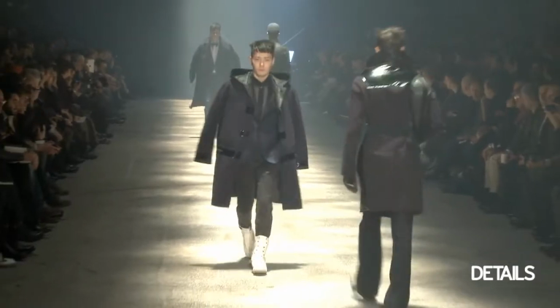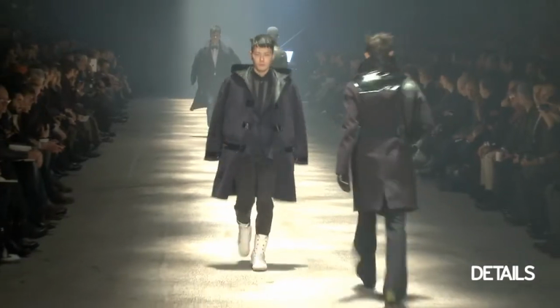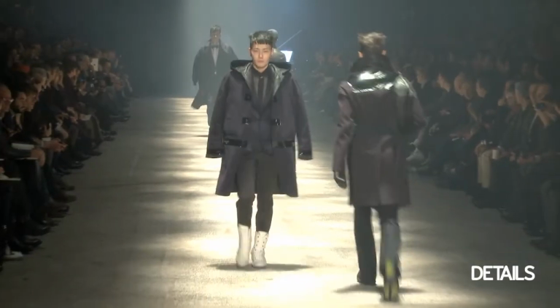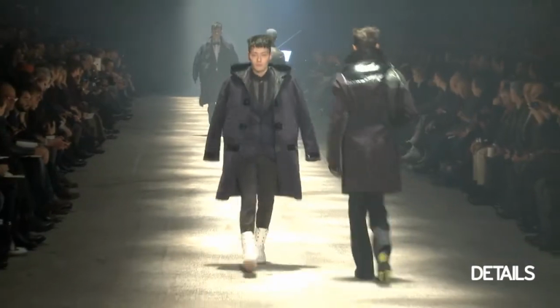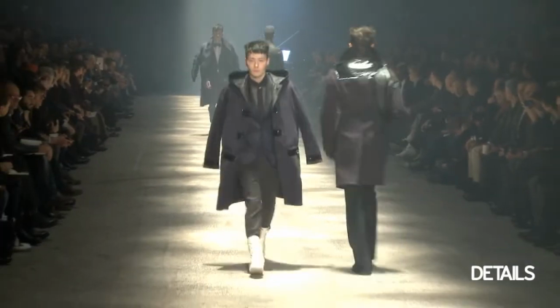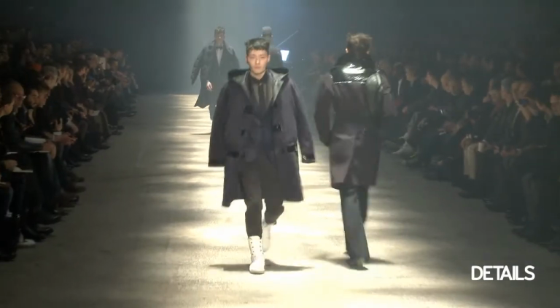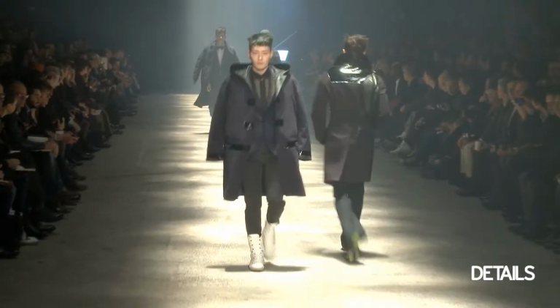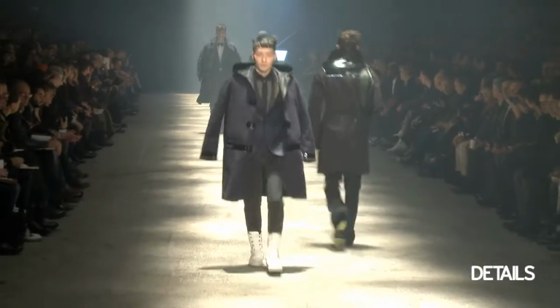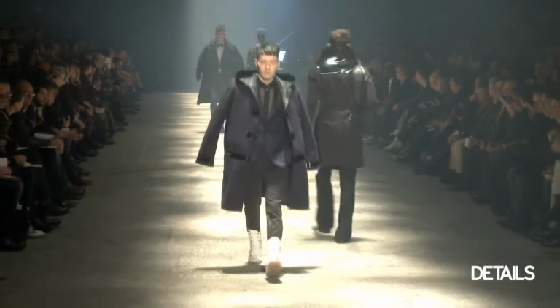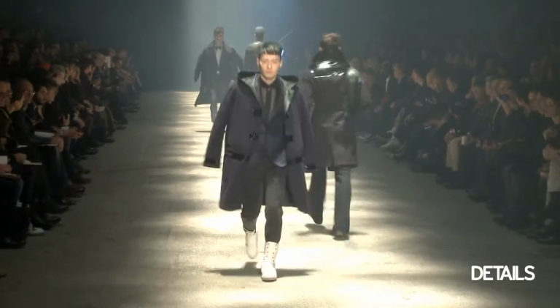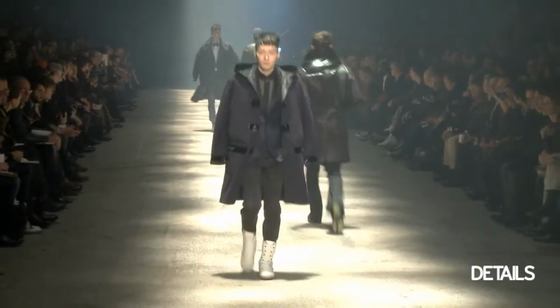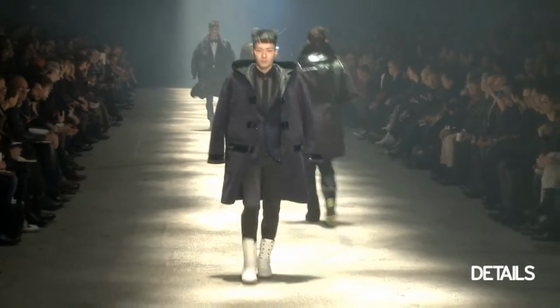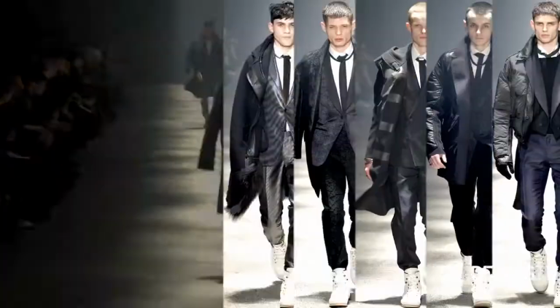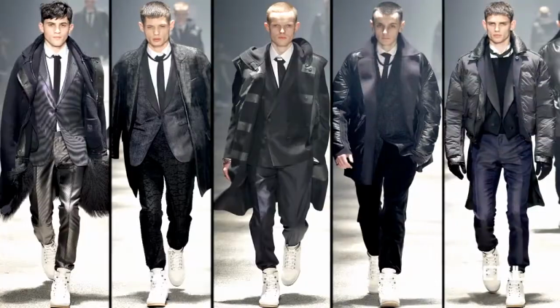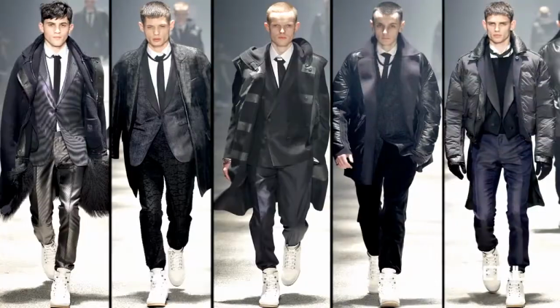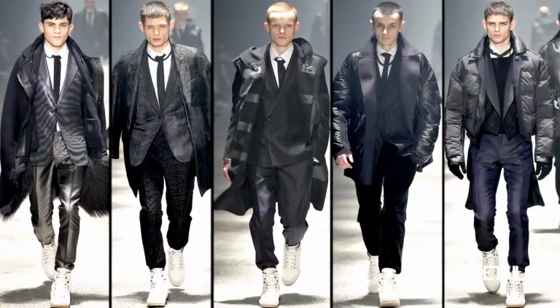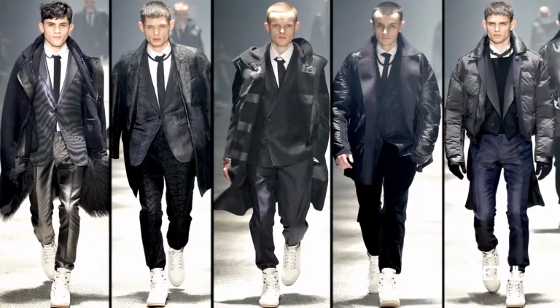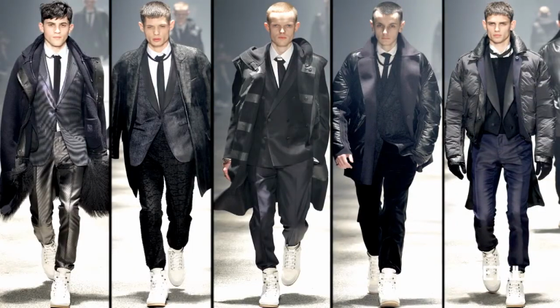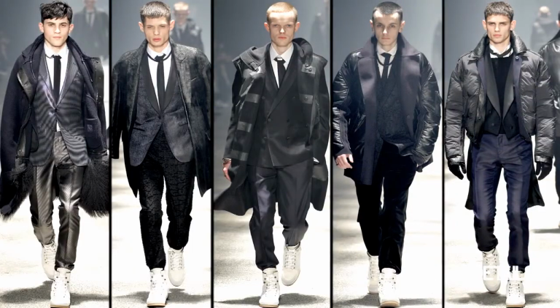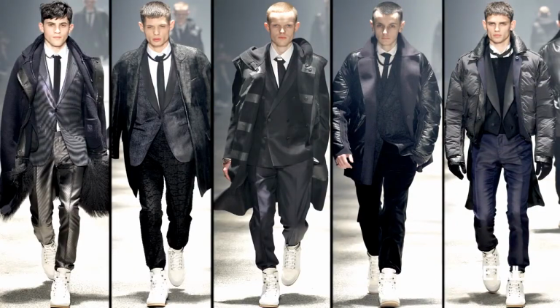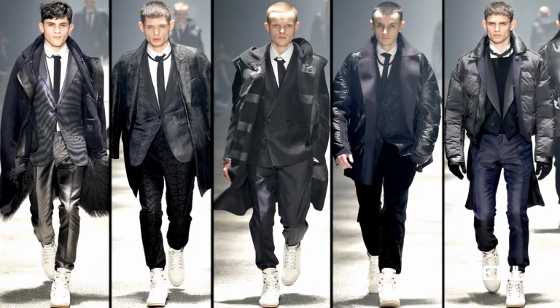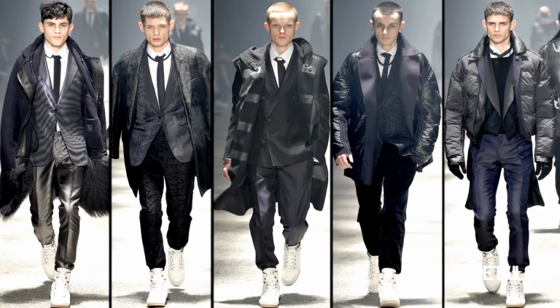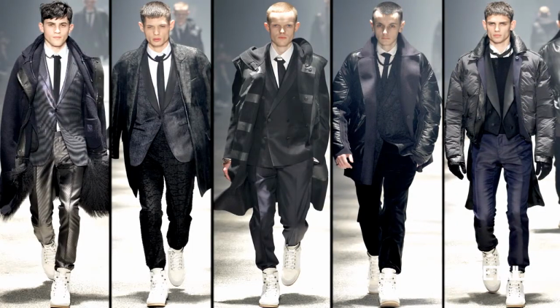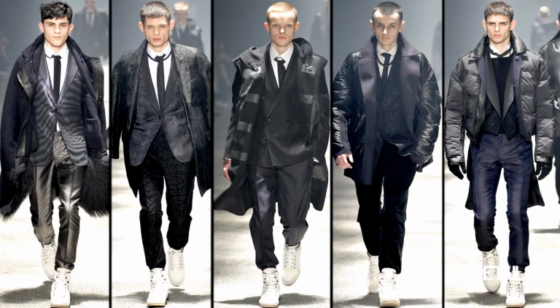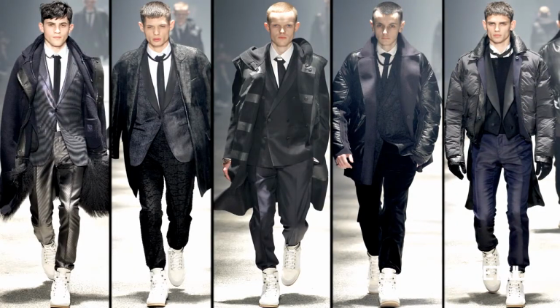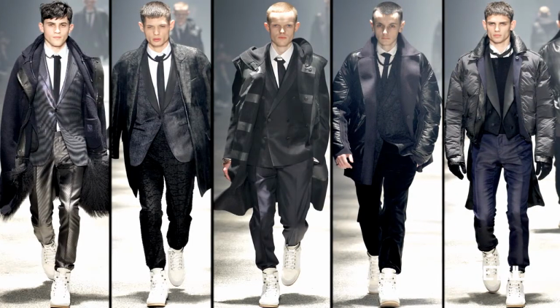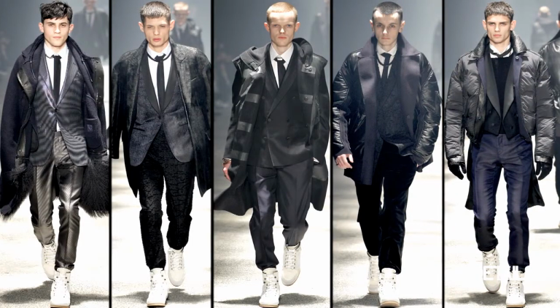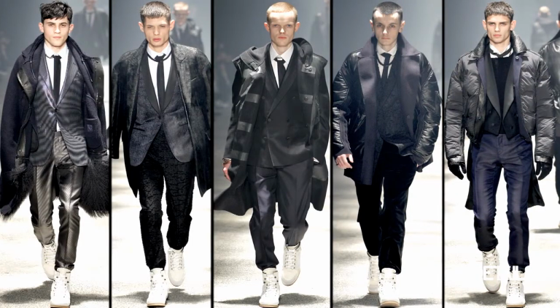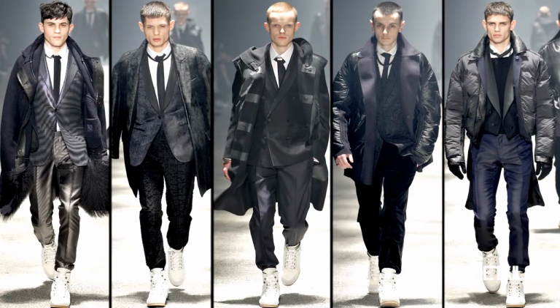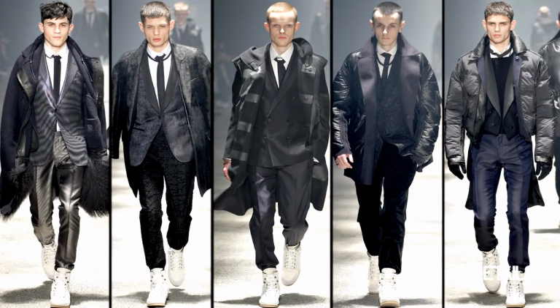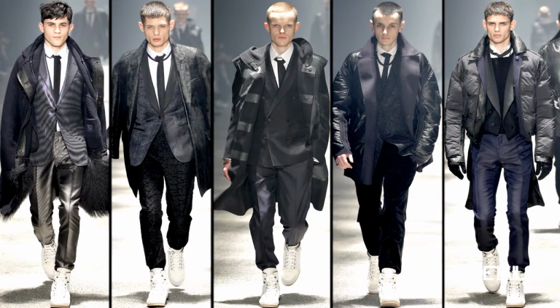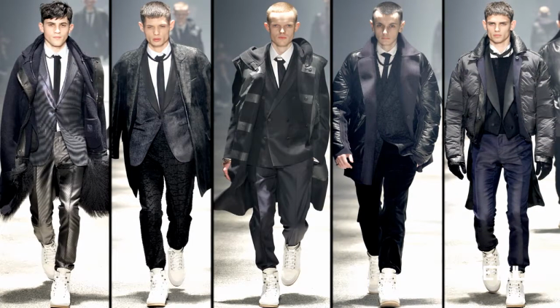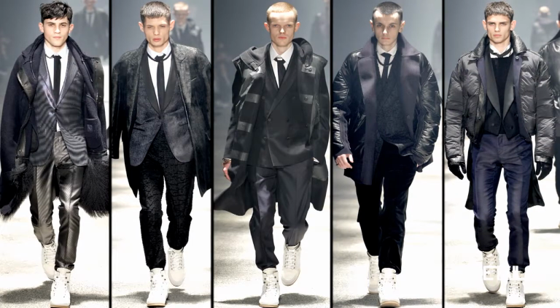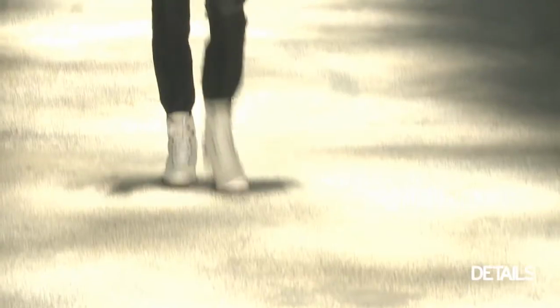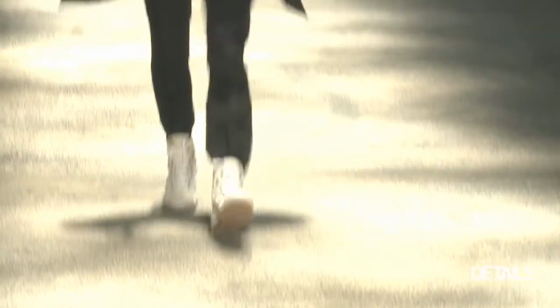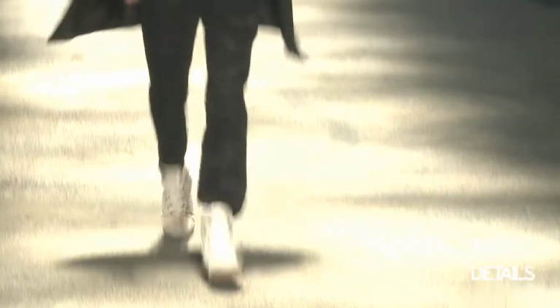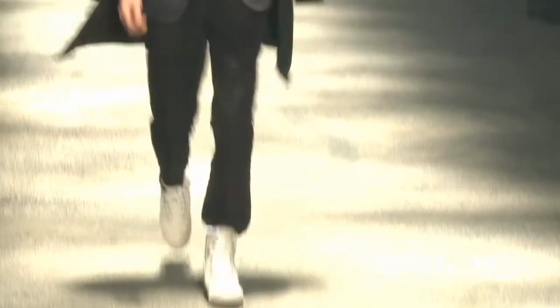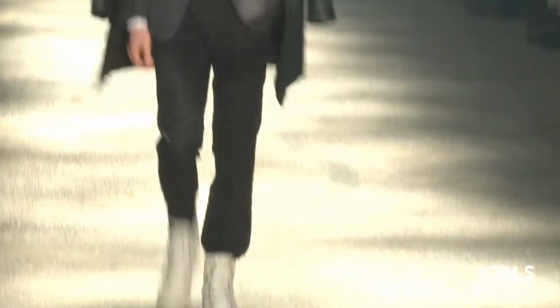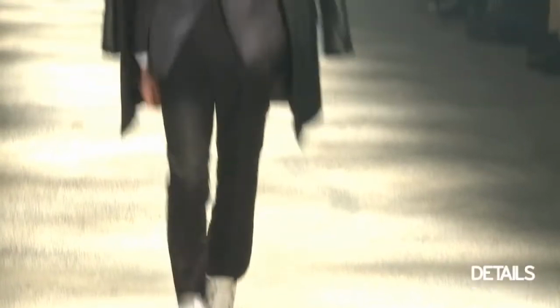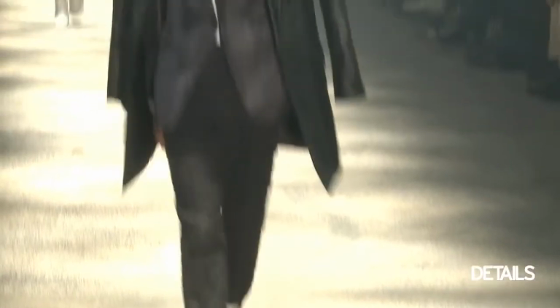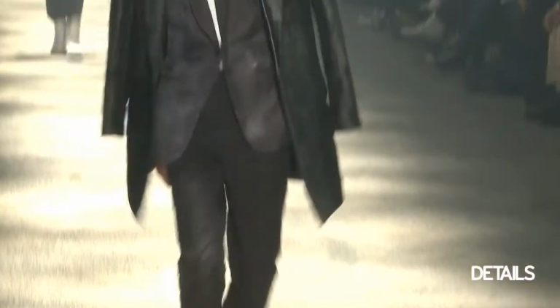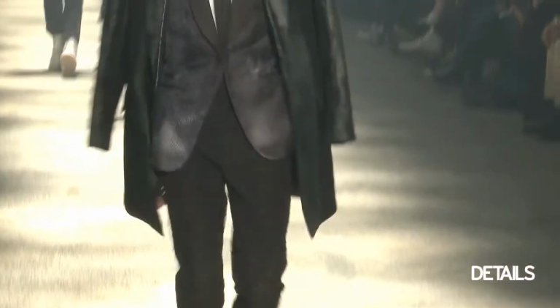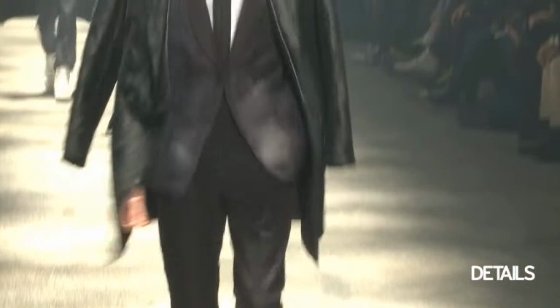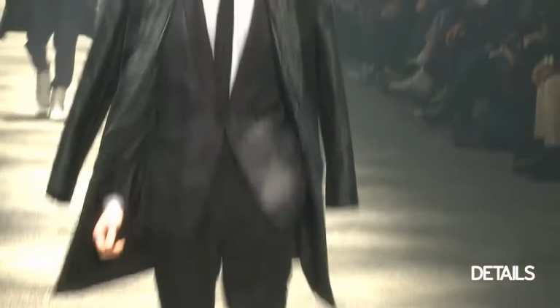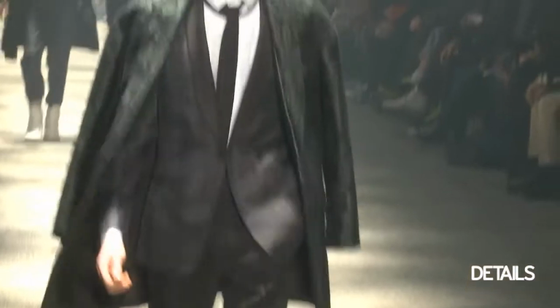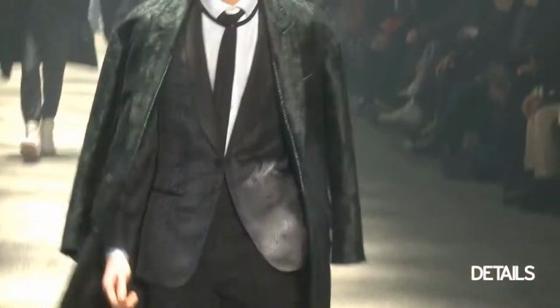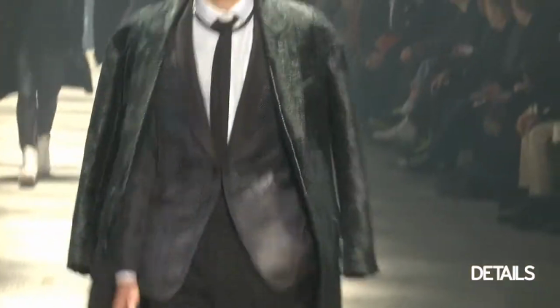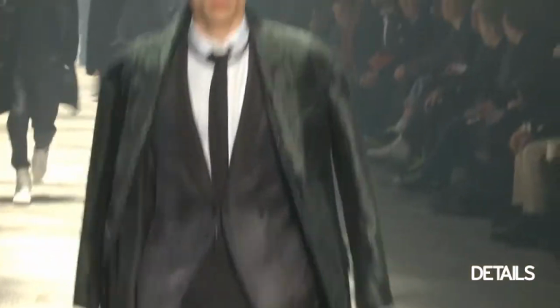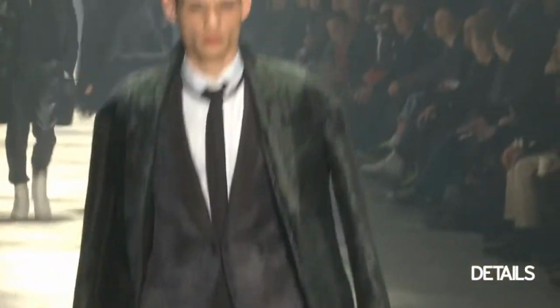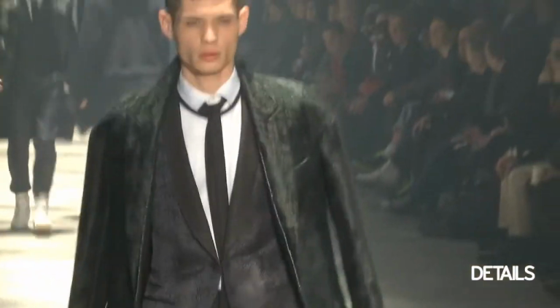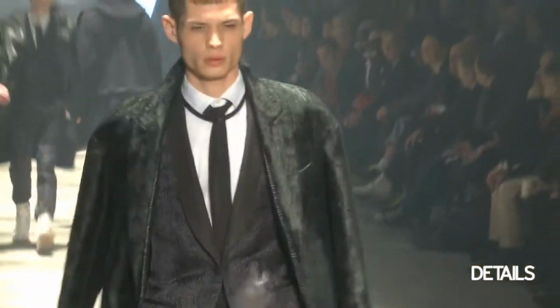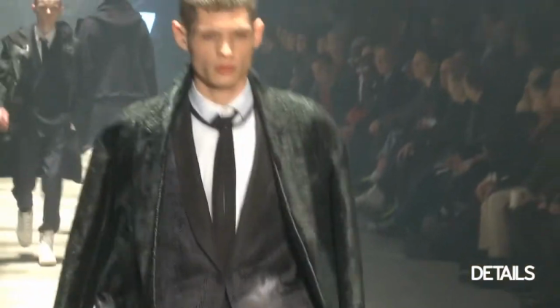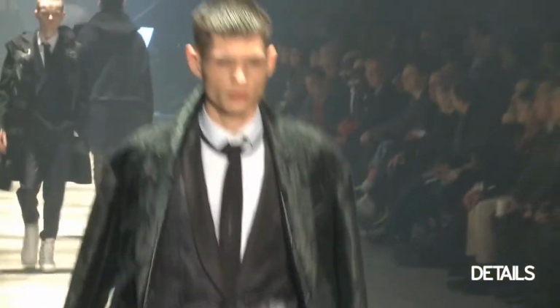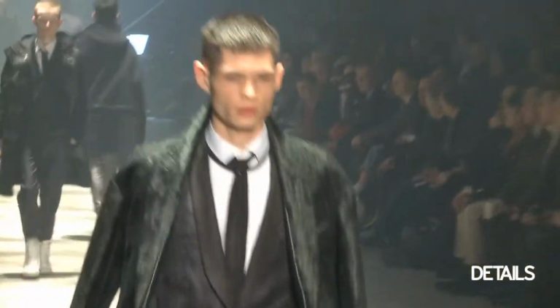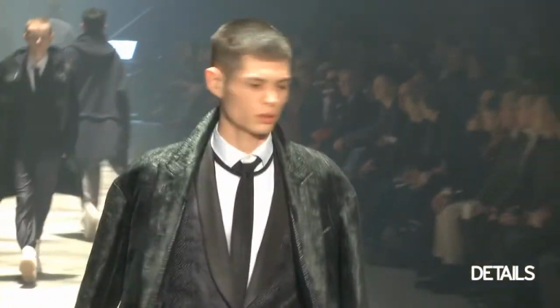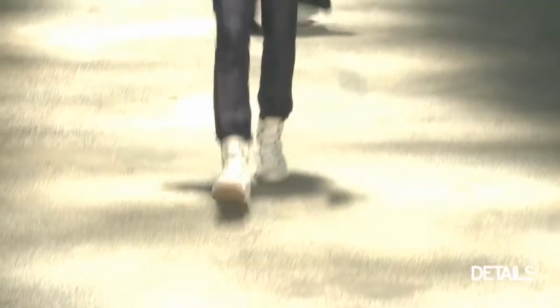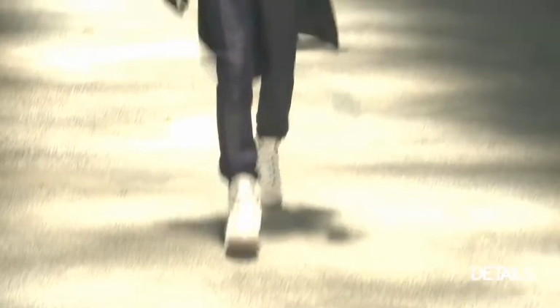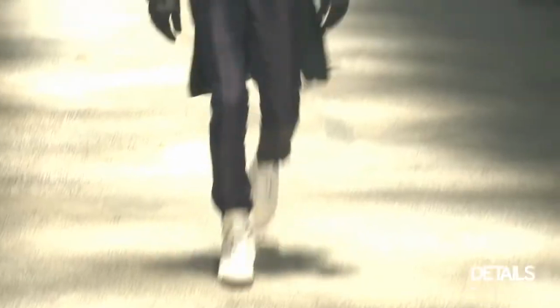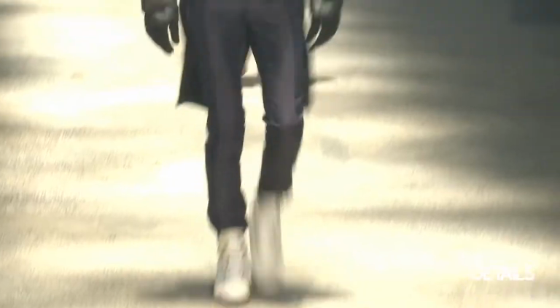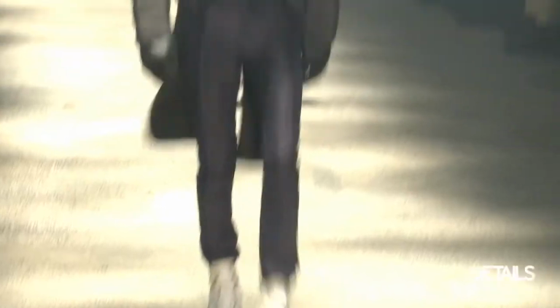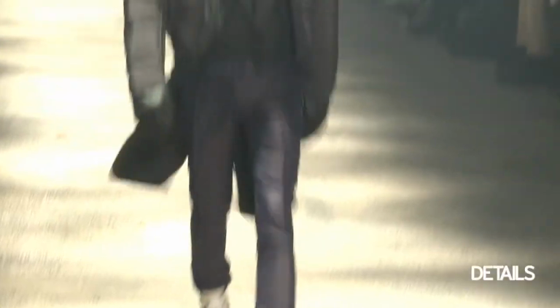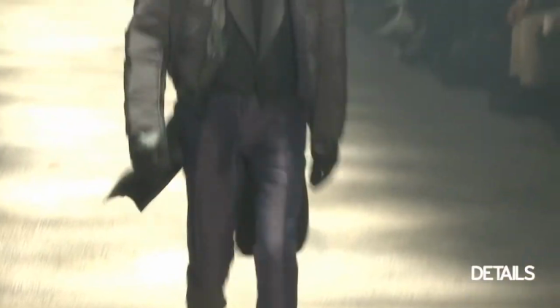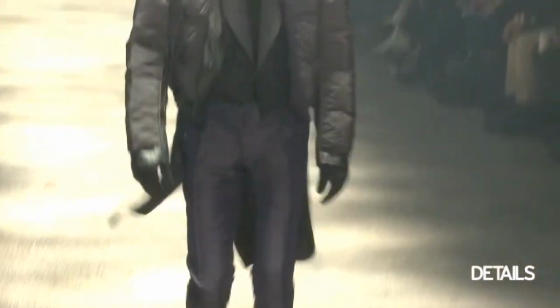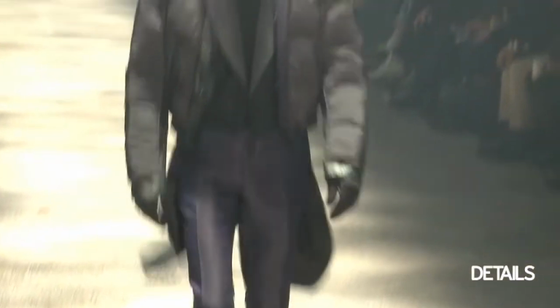The show closed with a lot of high-top white sneakers, which were paired with the evening wear, and I thought that was a really fresh update to an evening look.